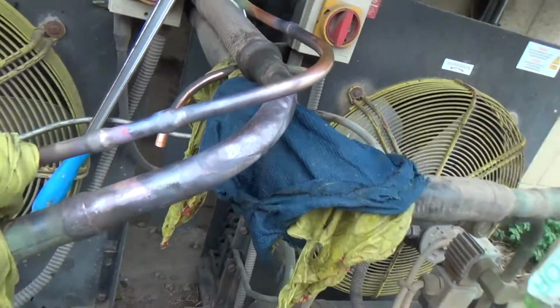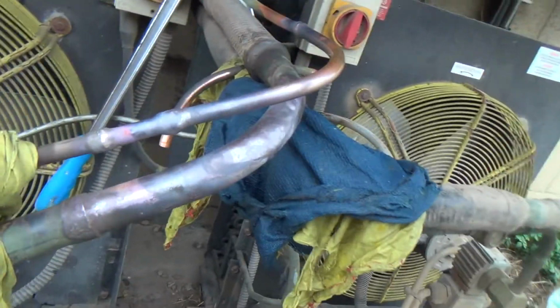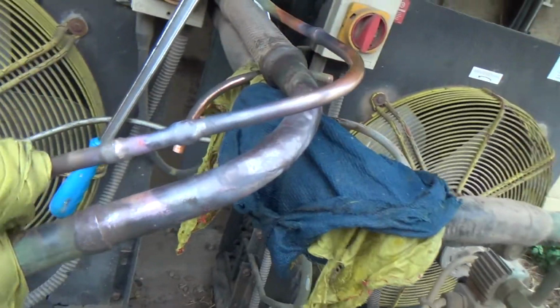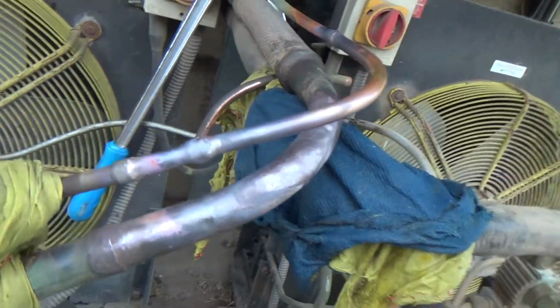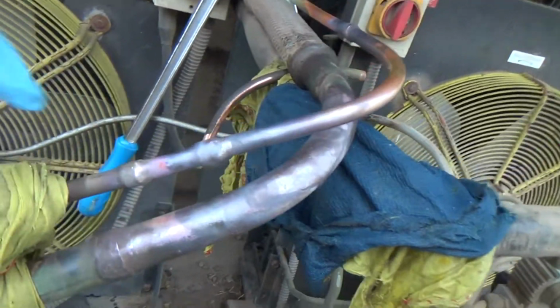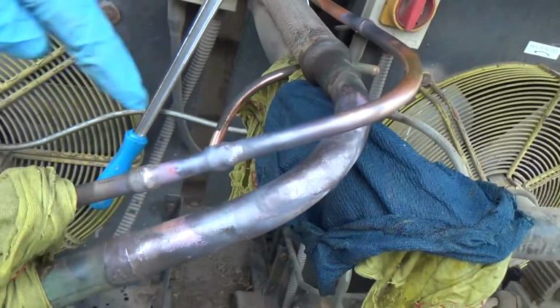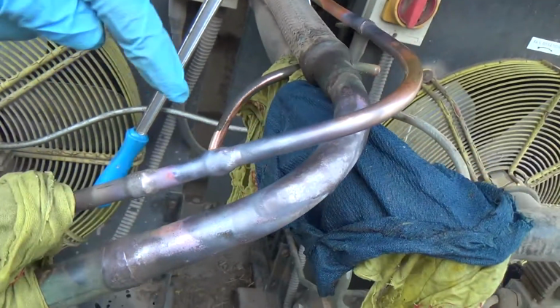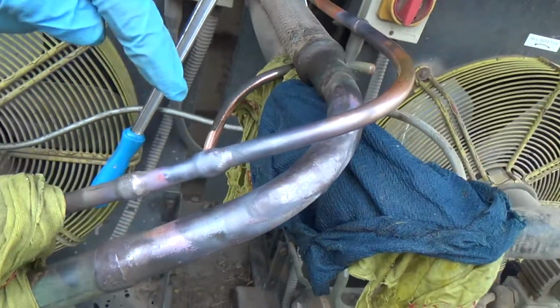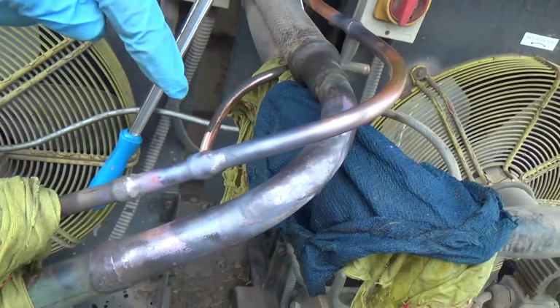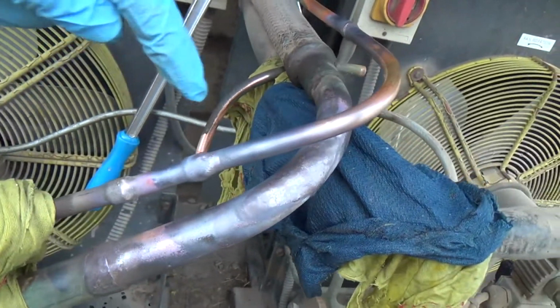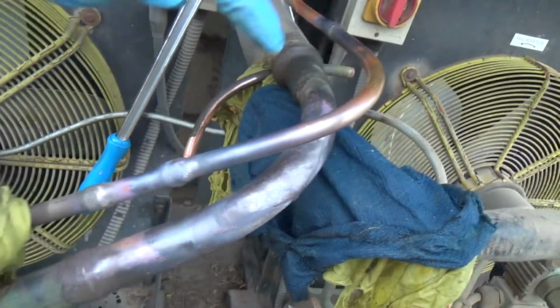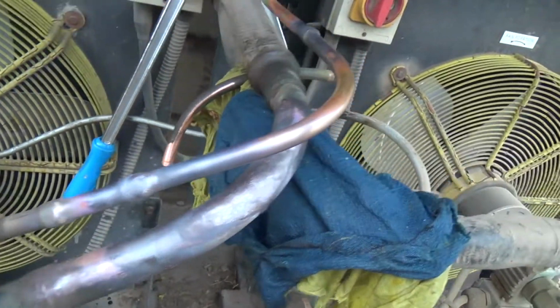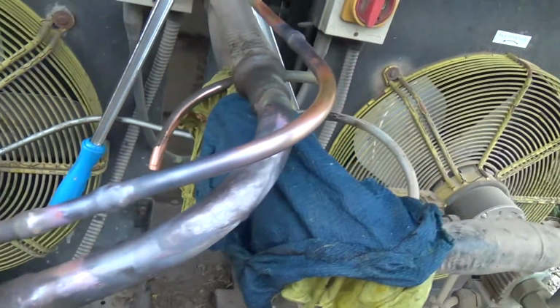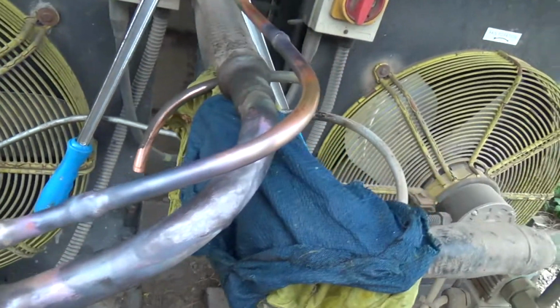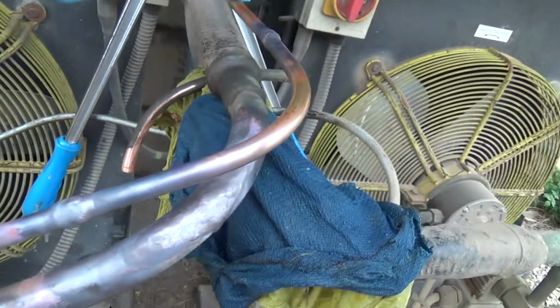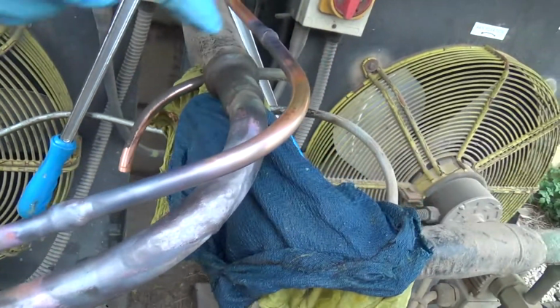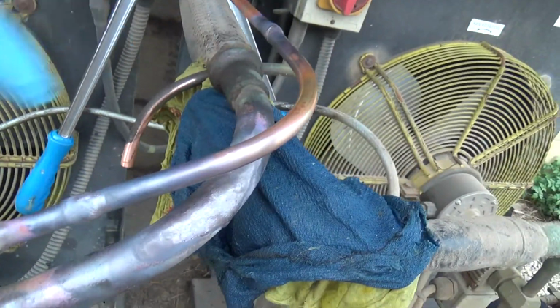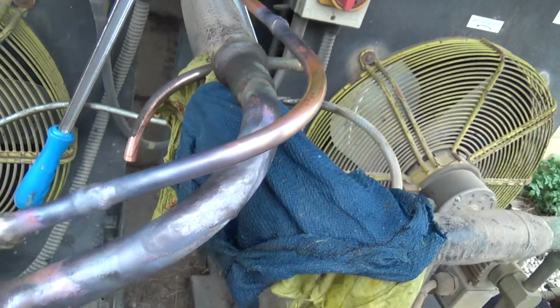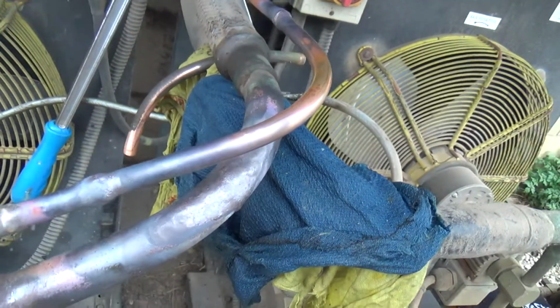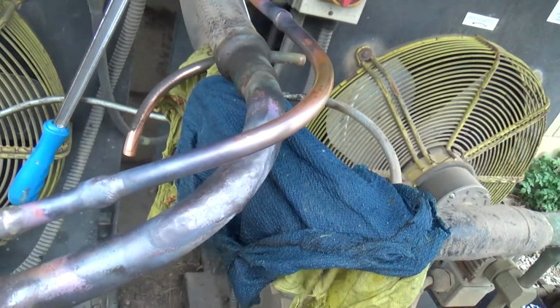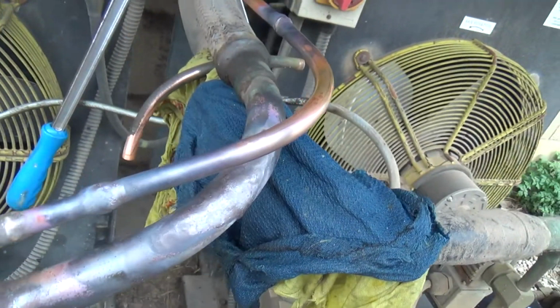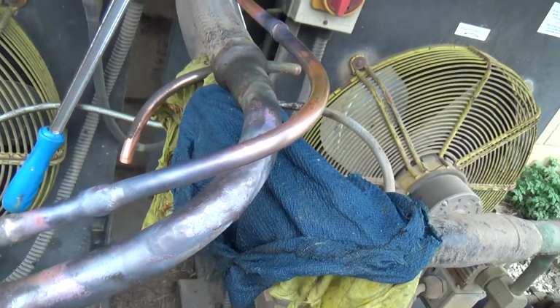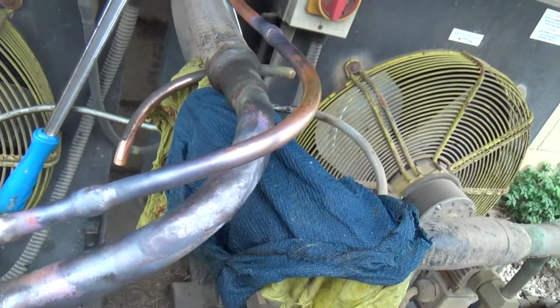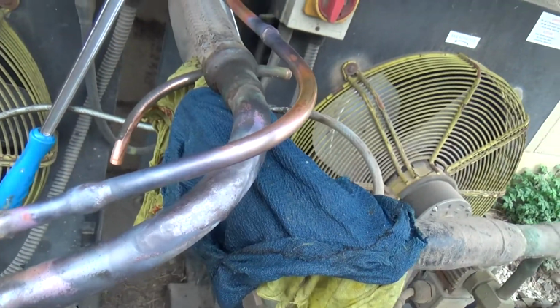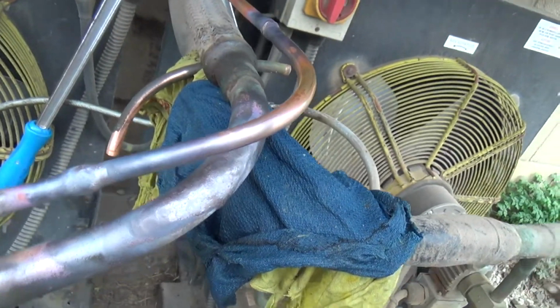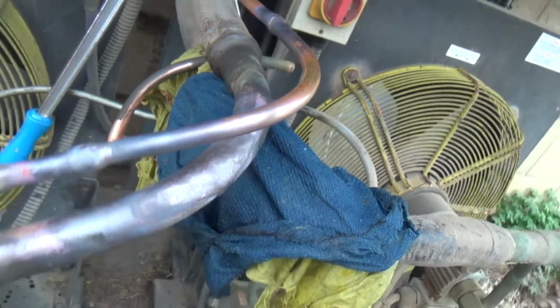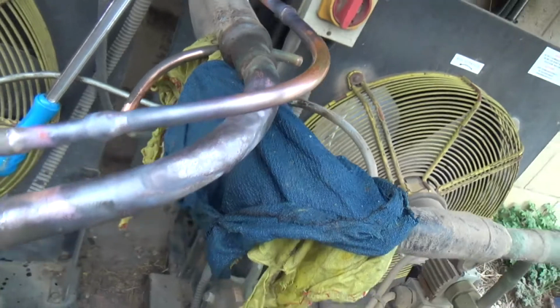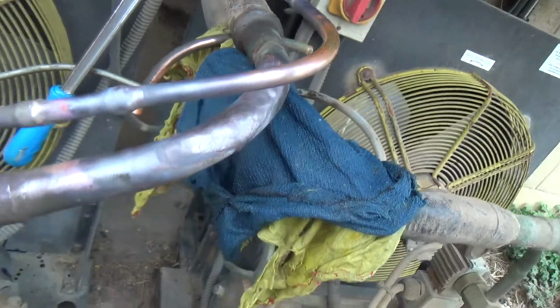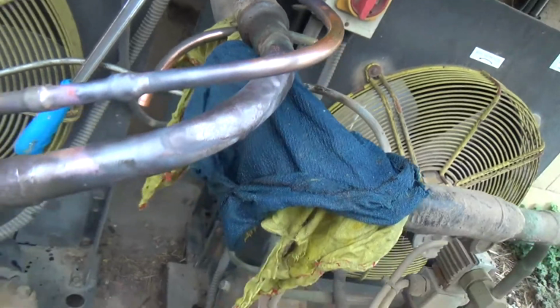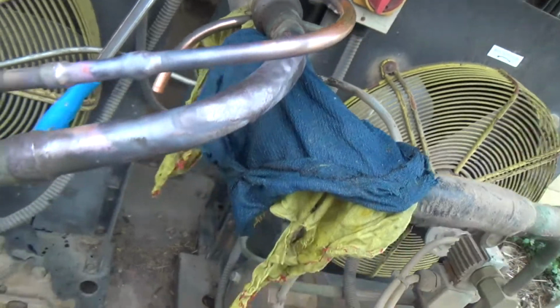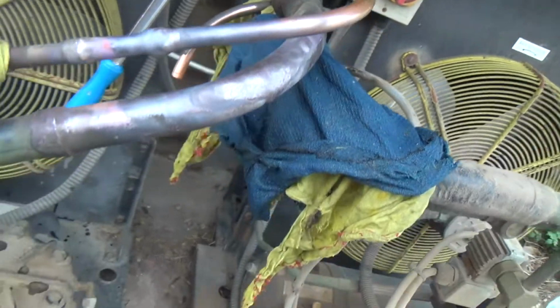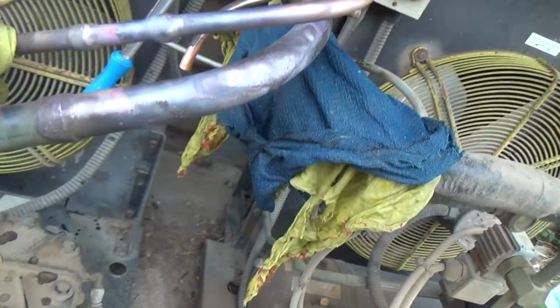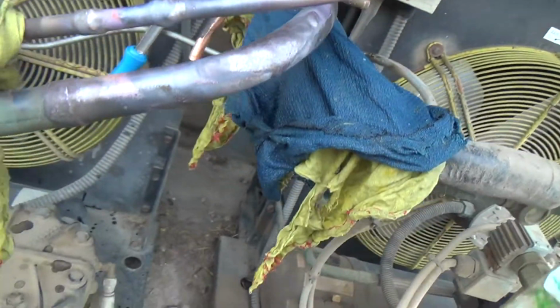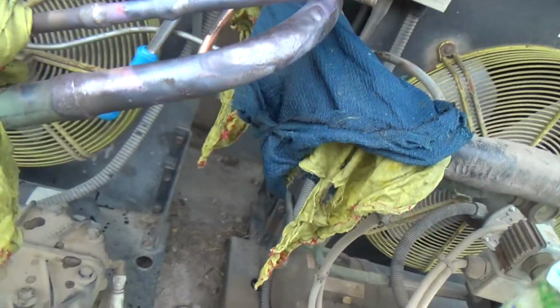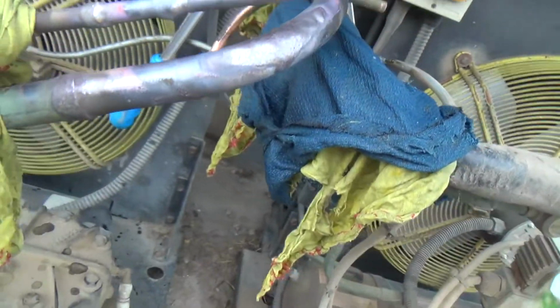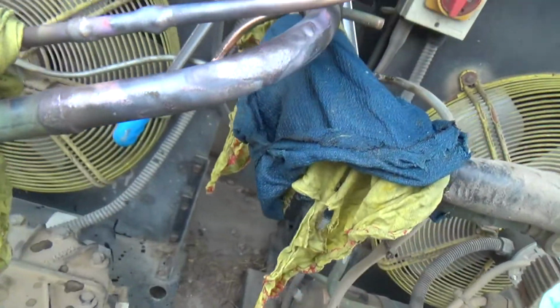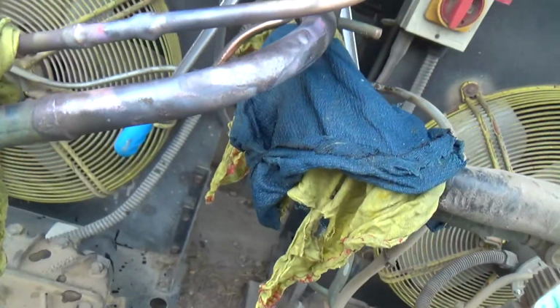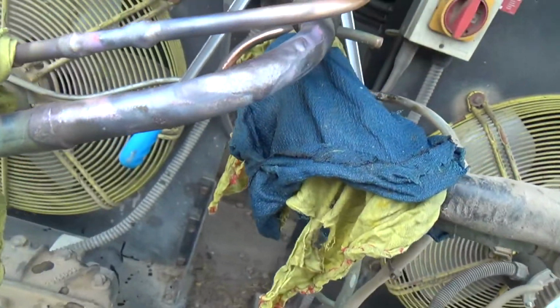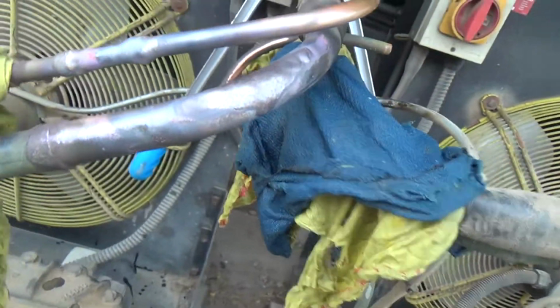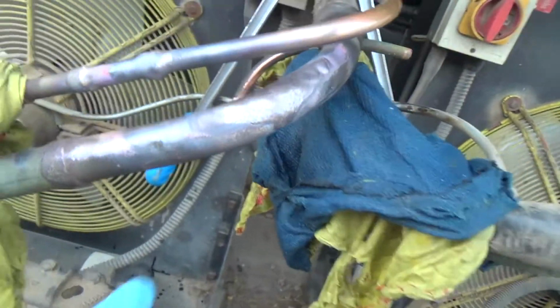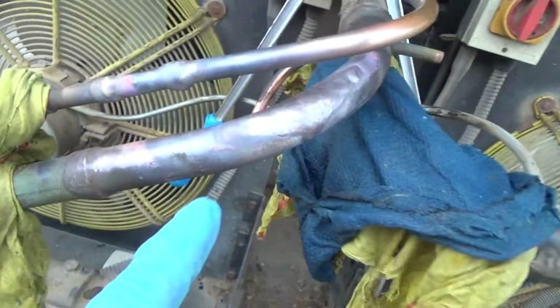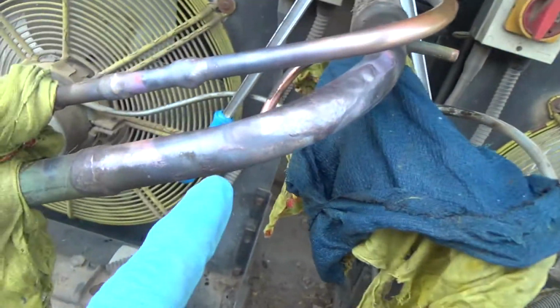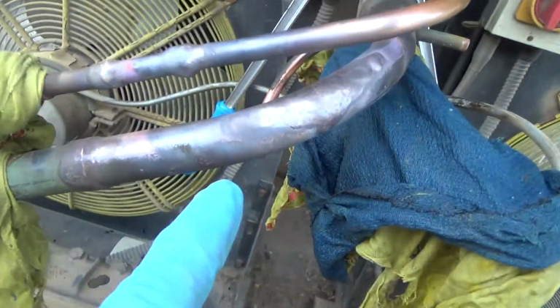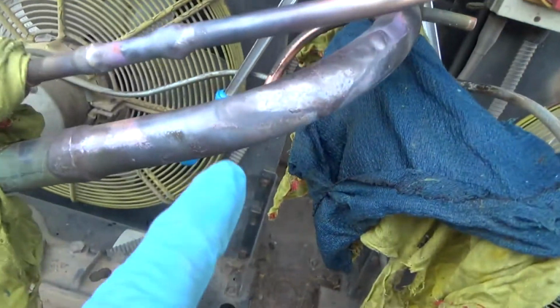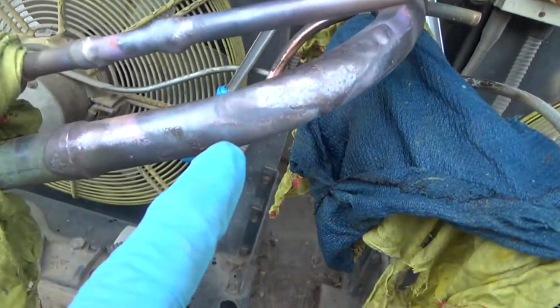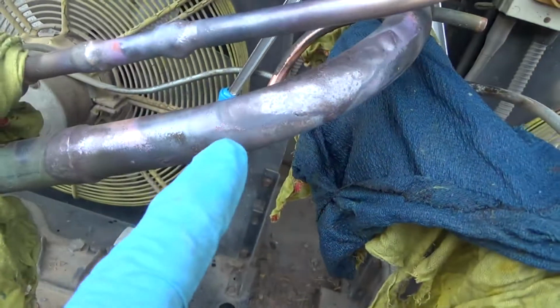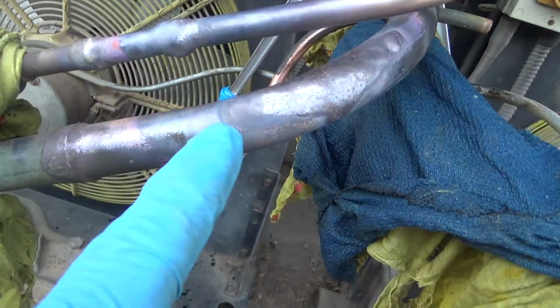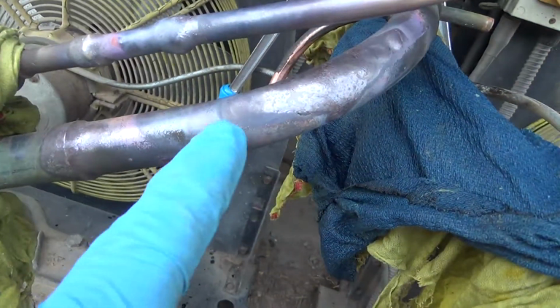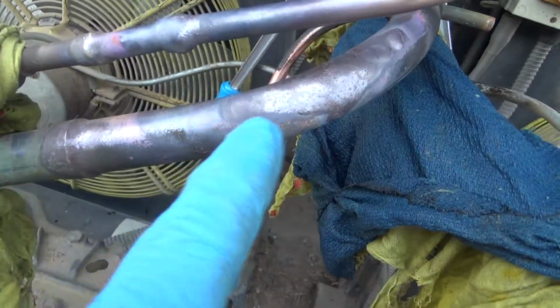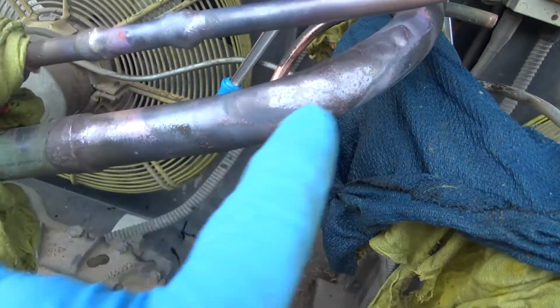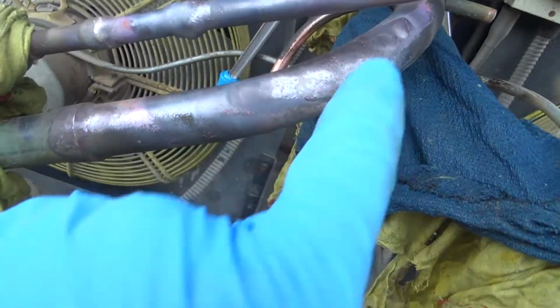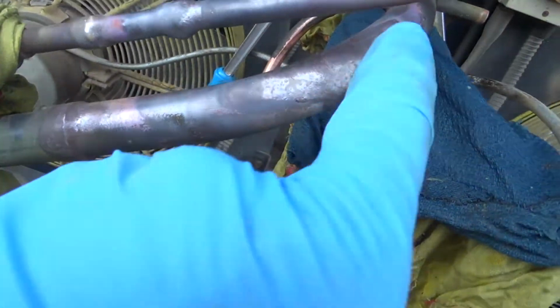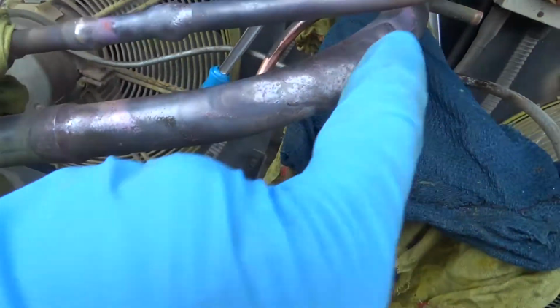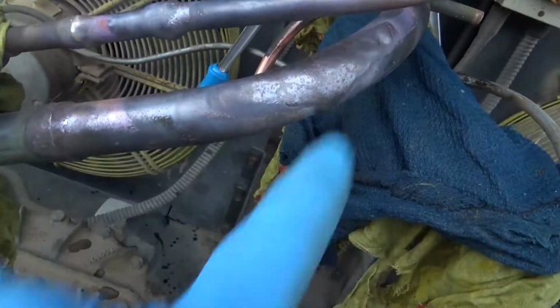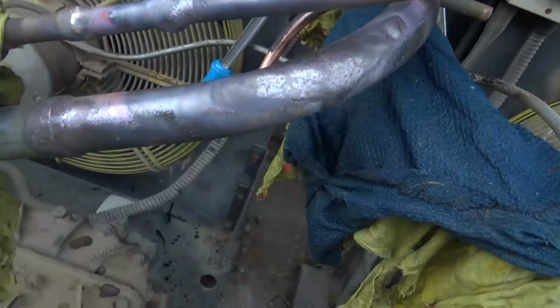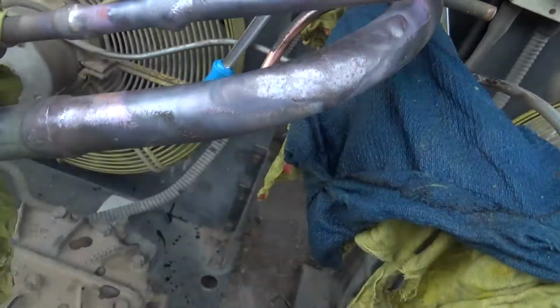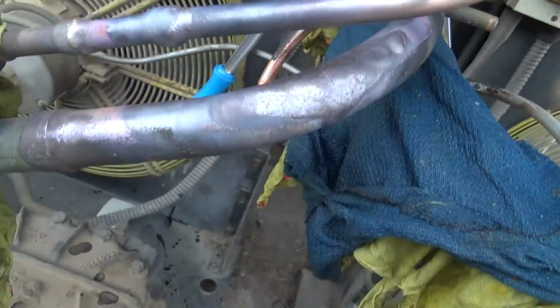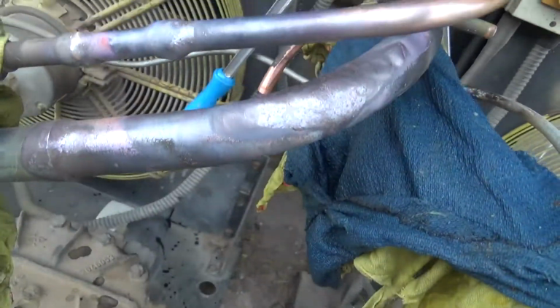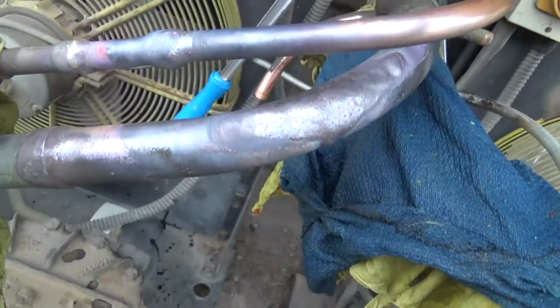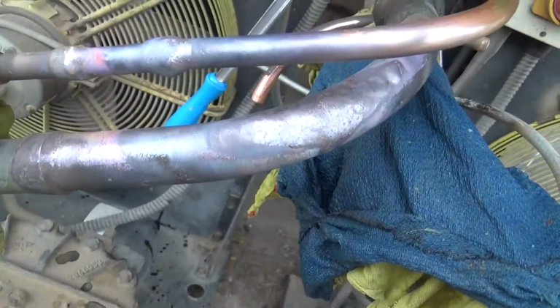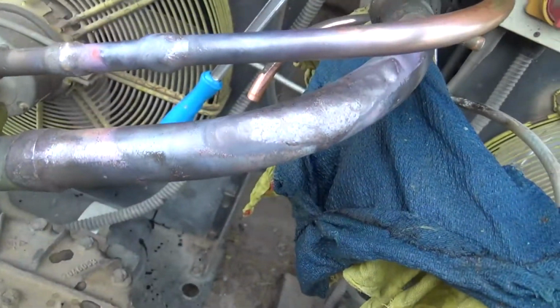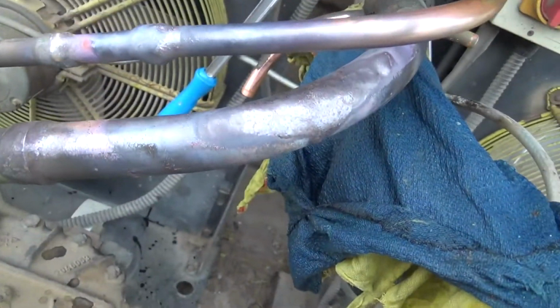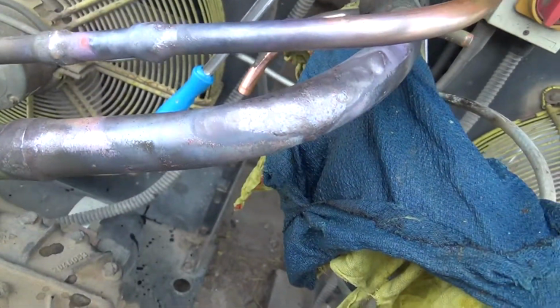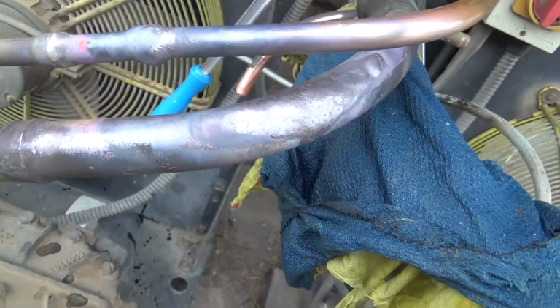We've got a new section of pipe brazed in there, and we've just laid some braze over the top where that's rubbed through.